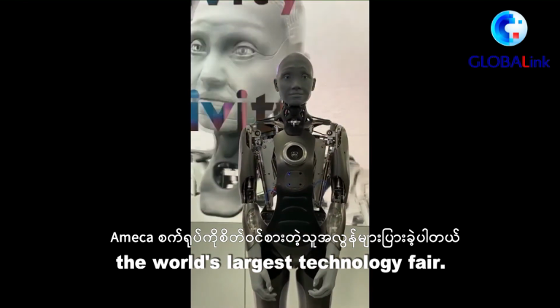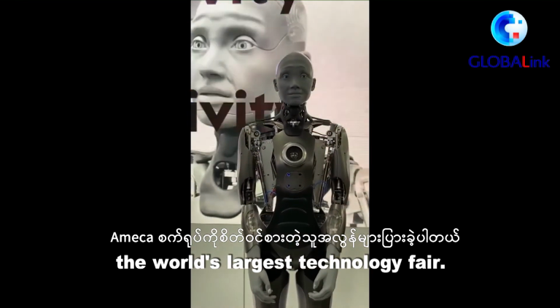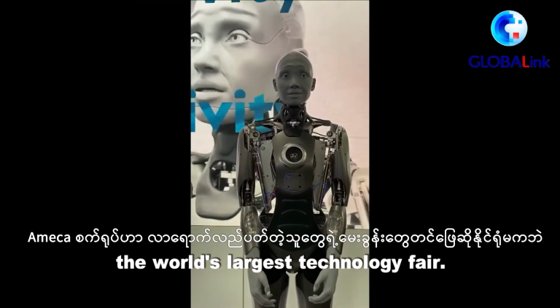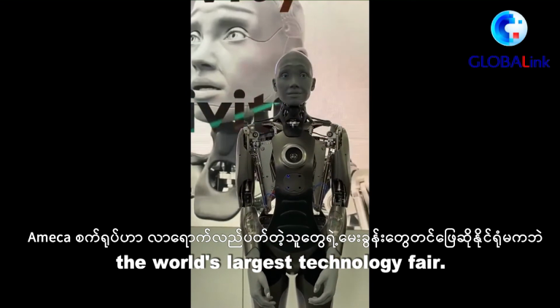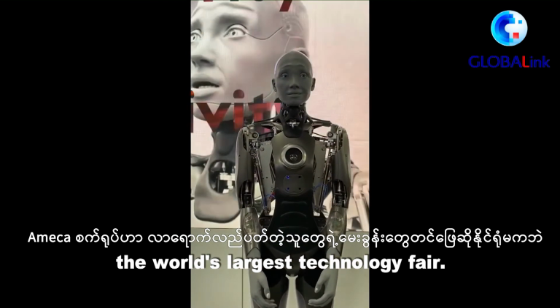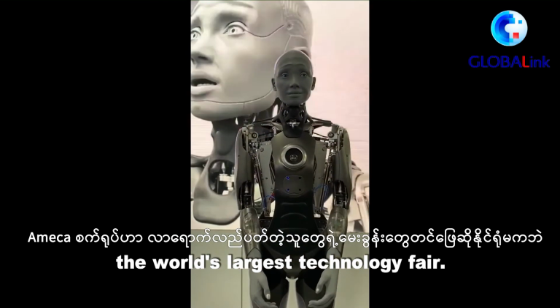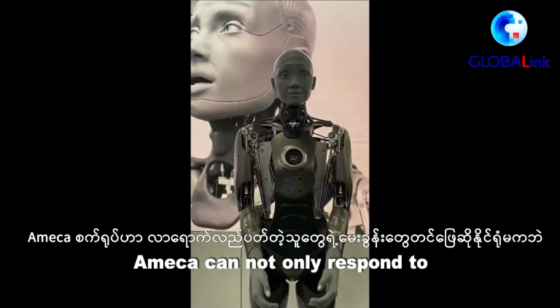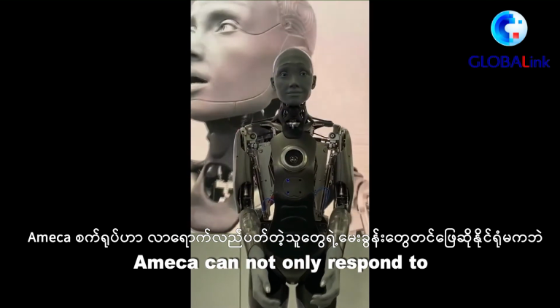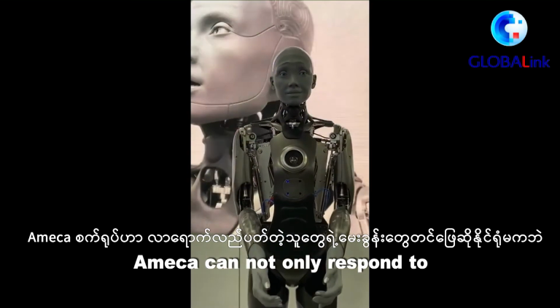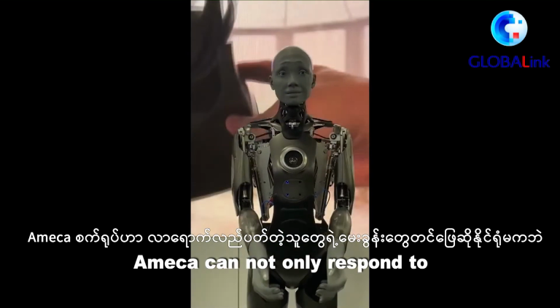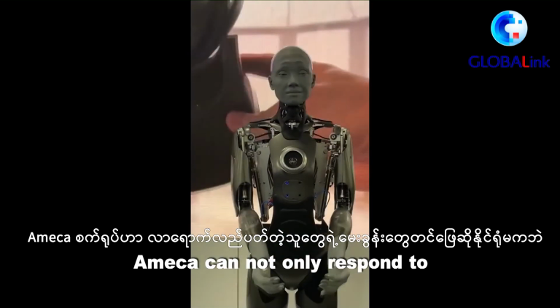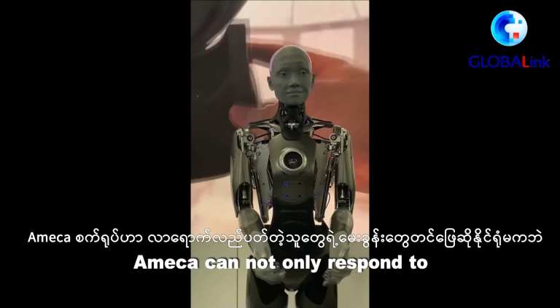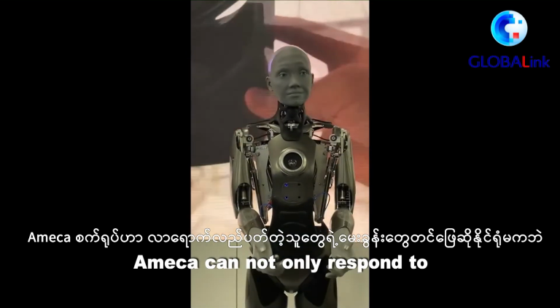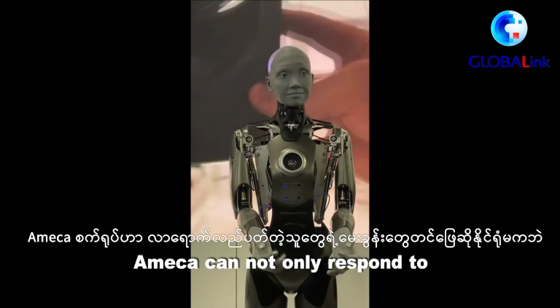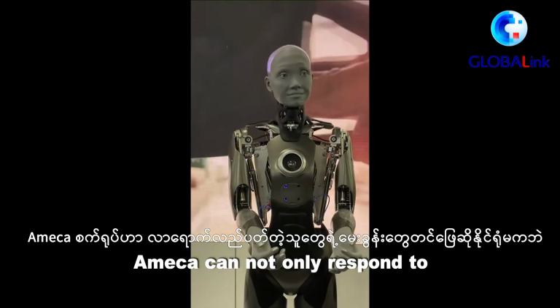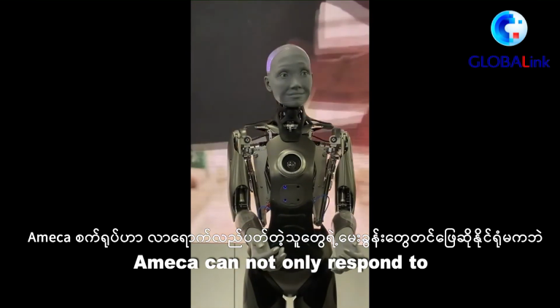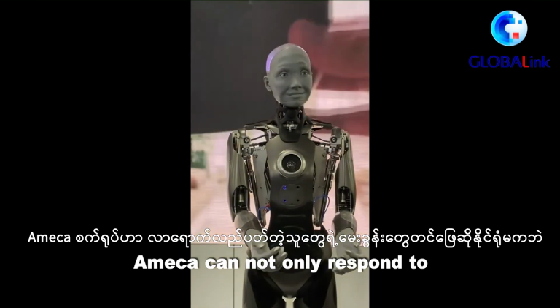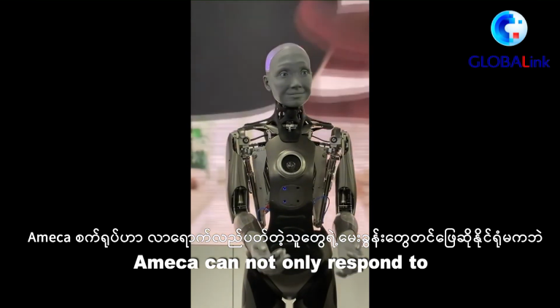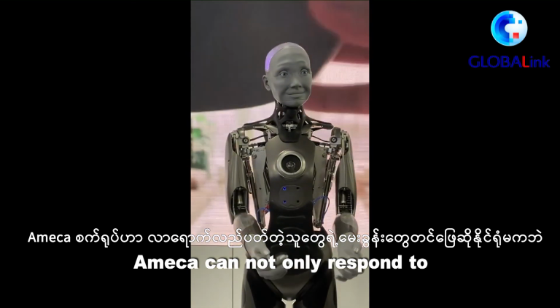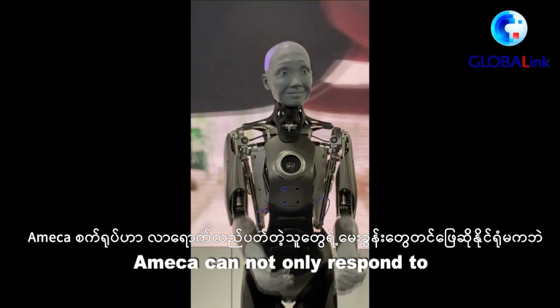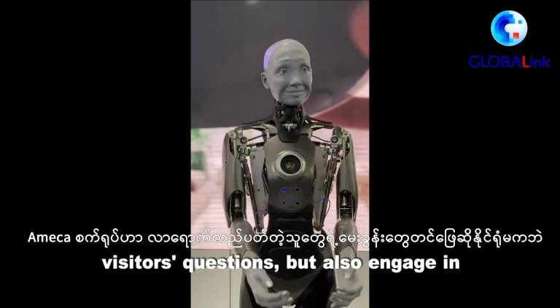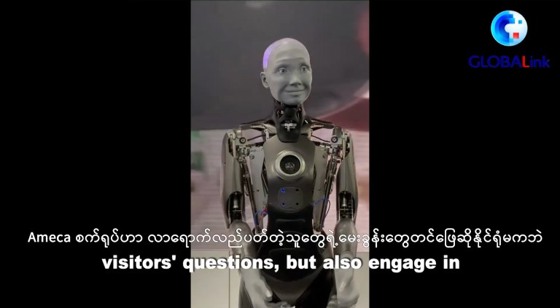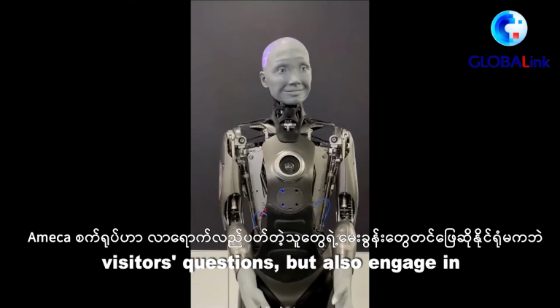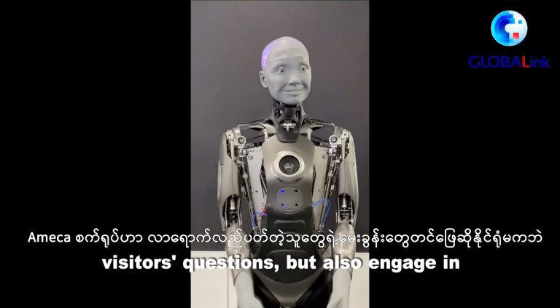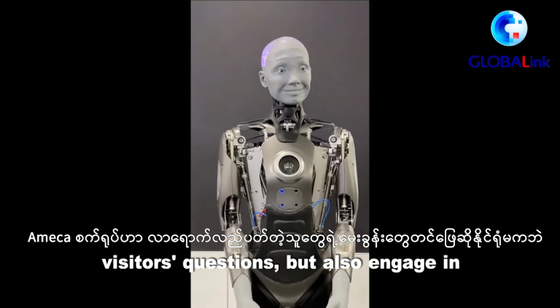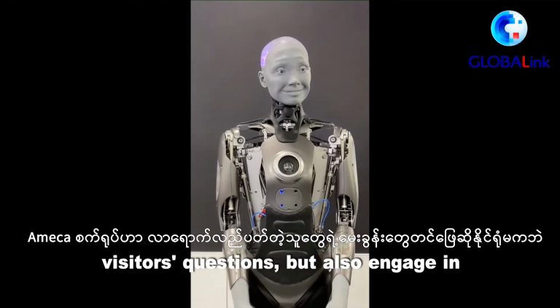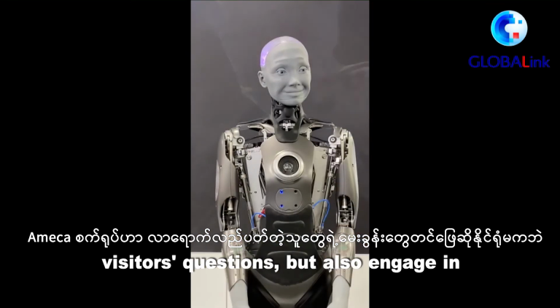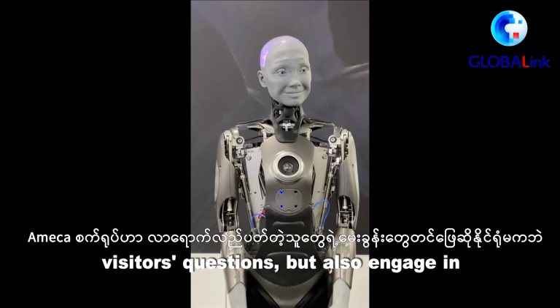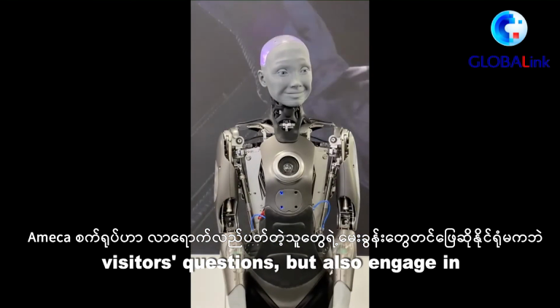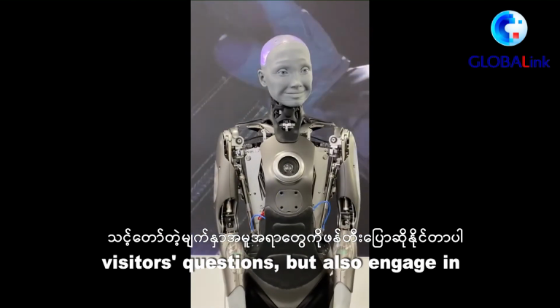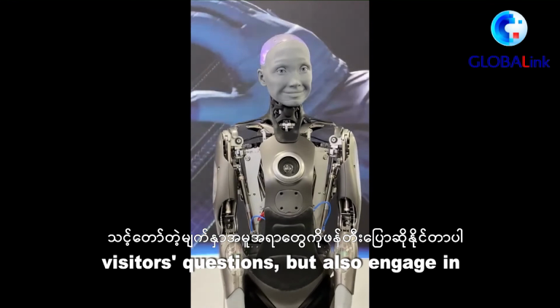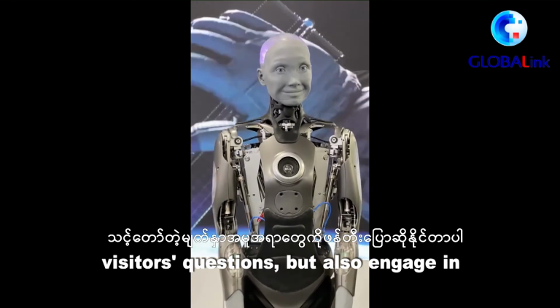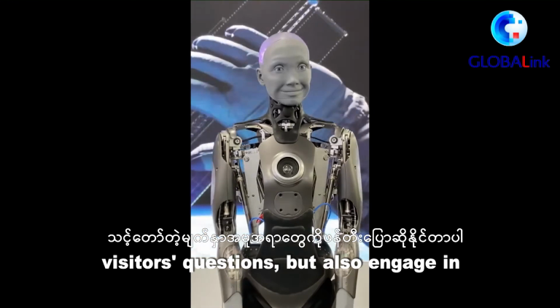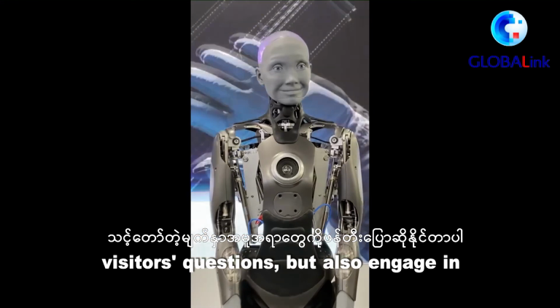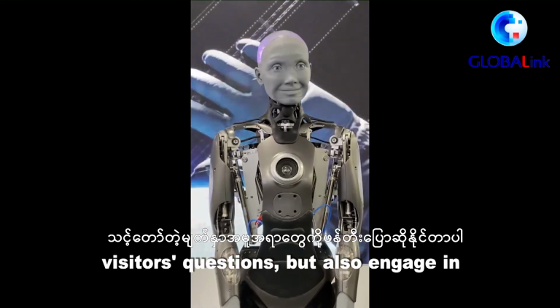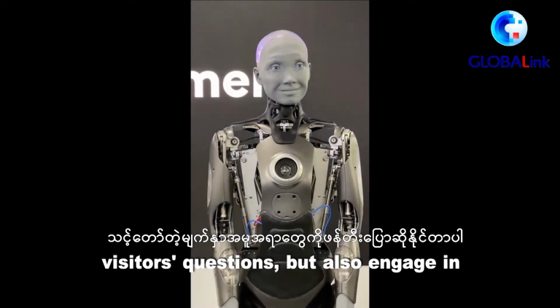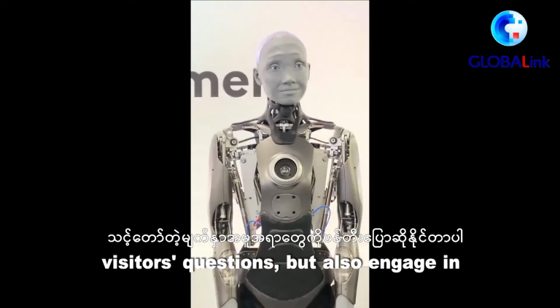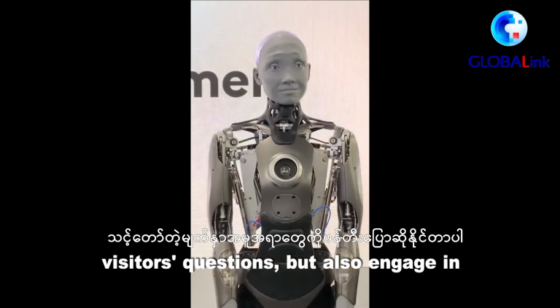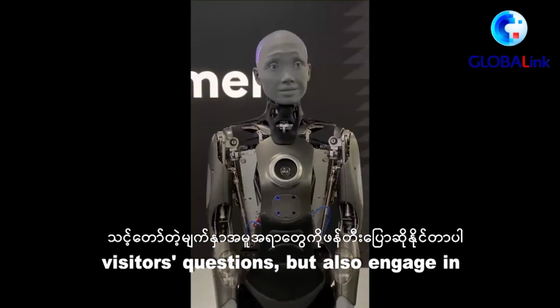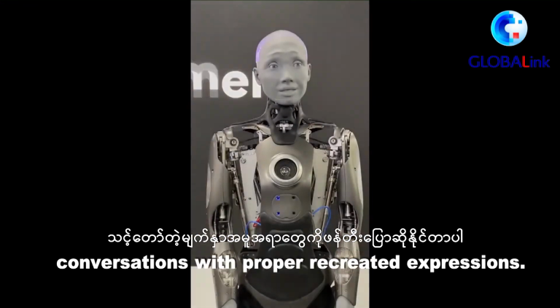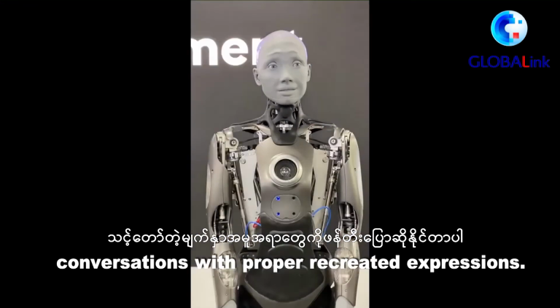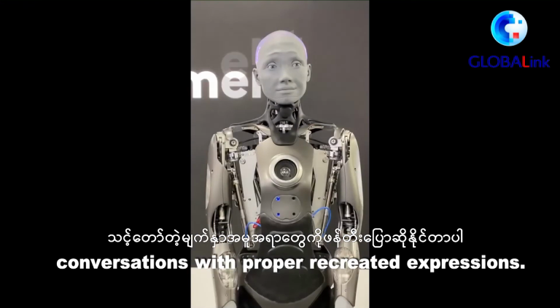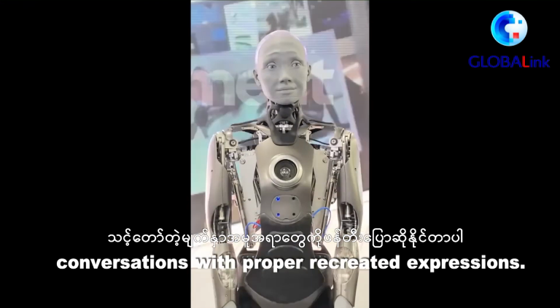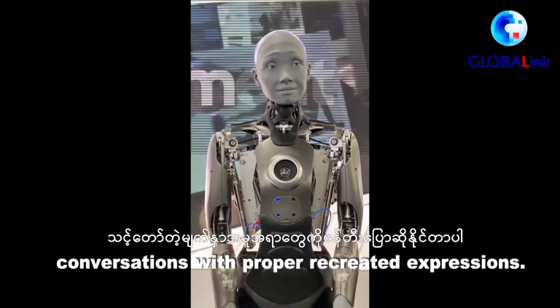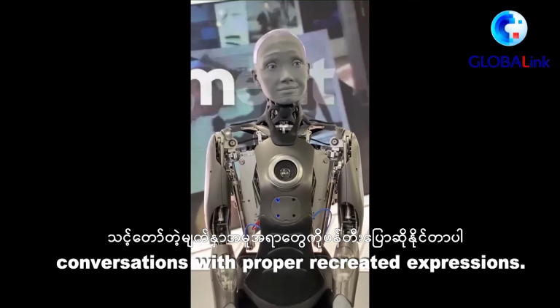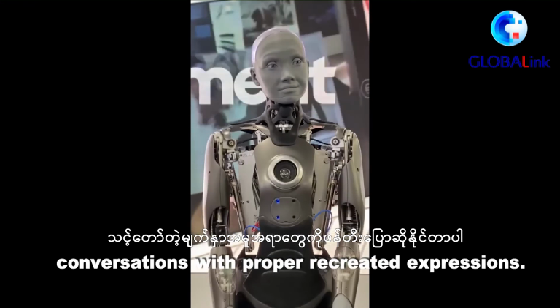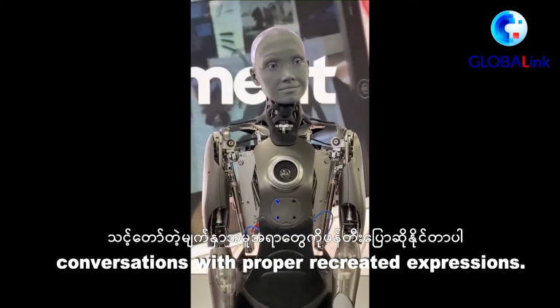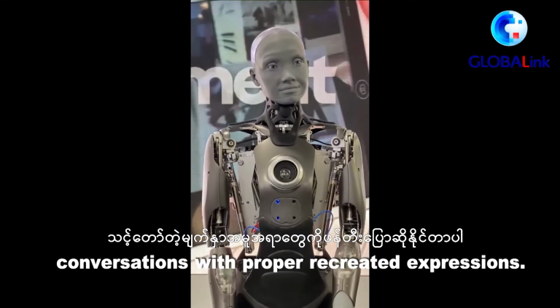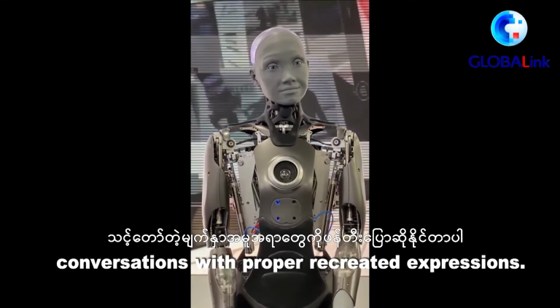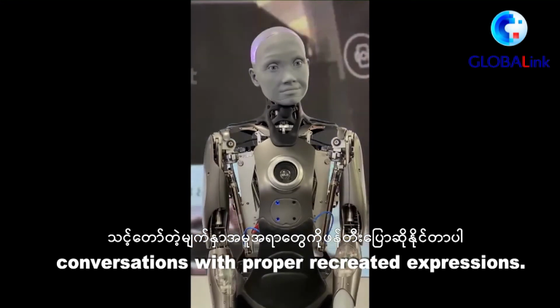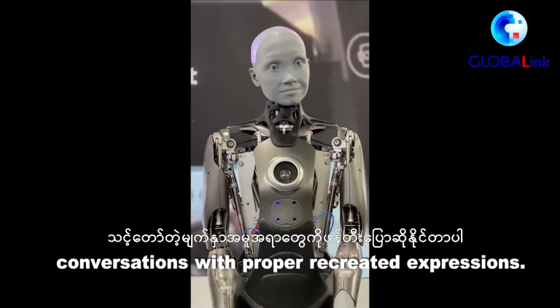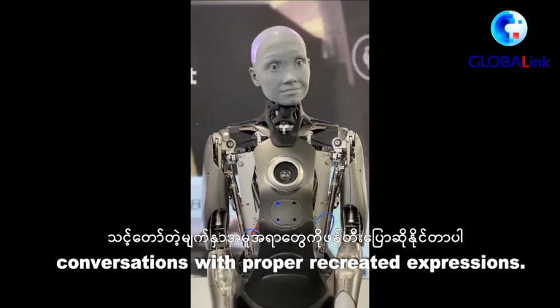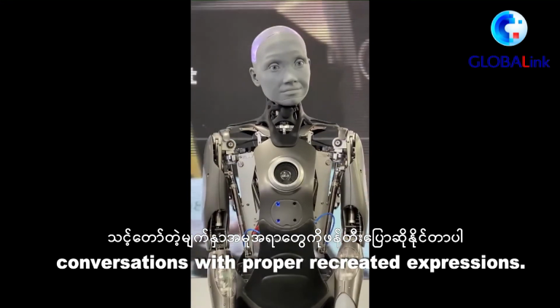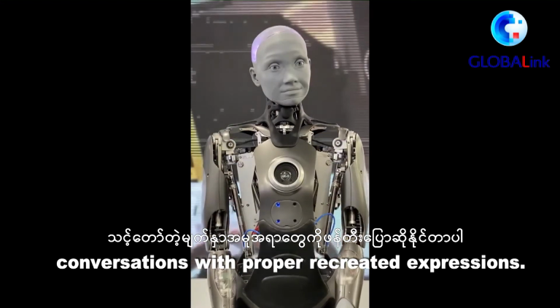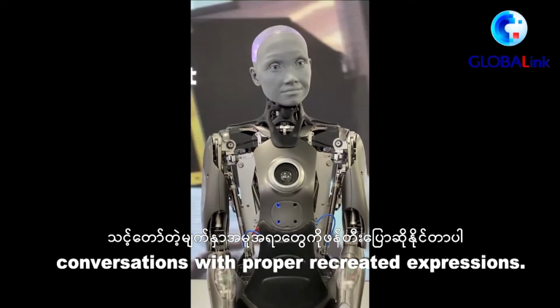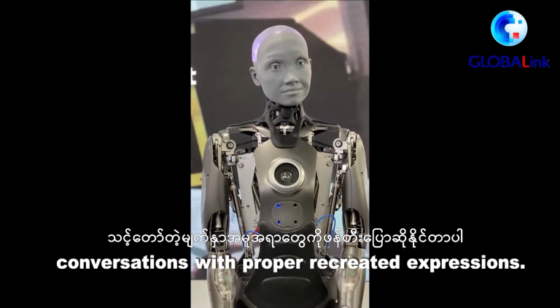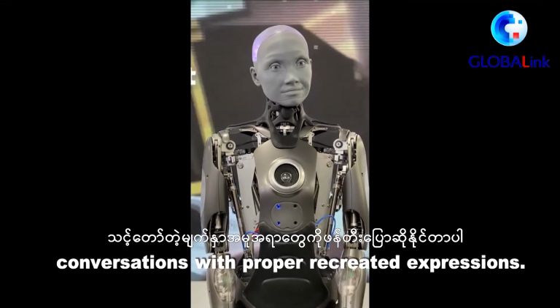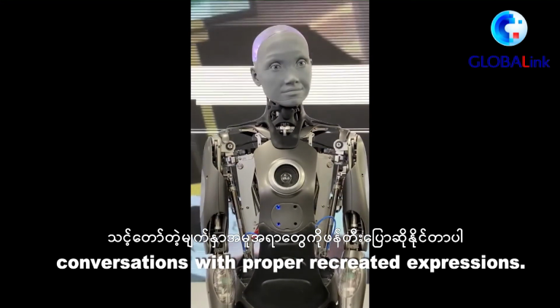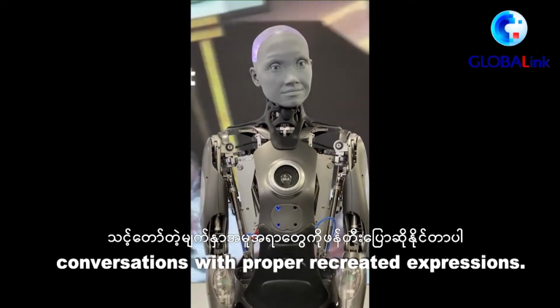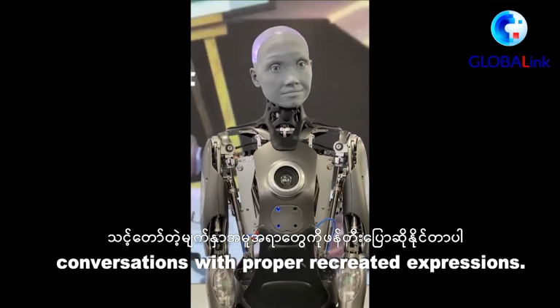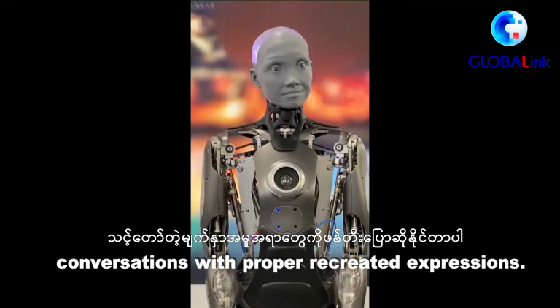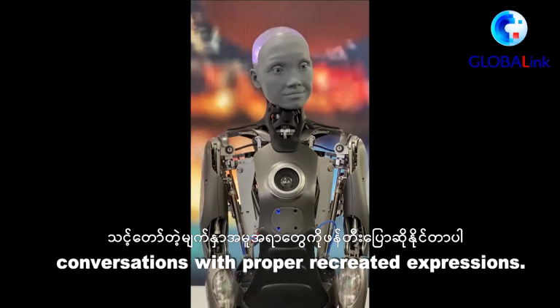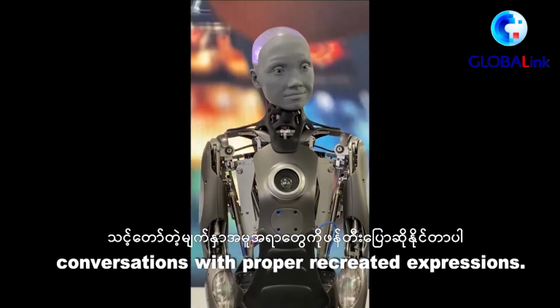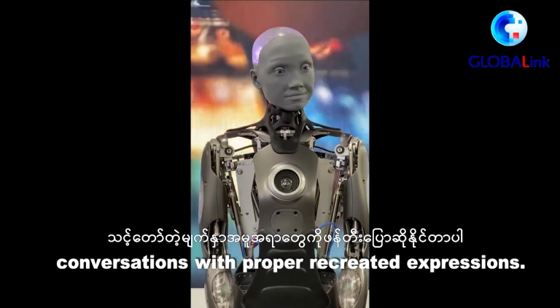Emeka can not only respond to visitors' questions, but also engage in conversations with proper recreated expressions.